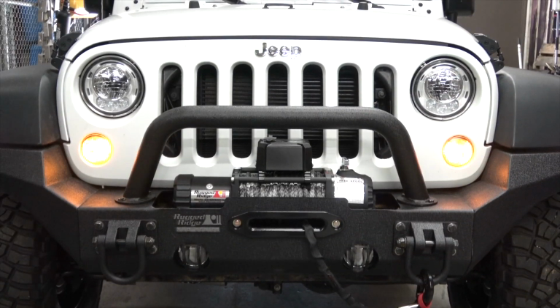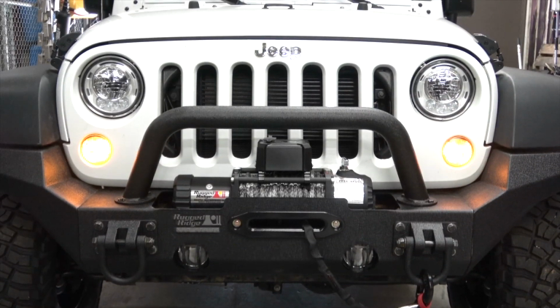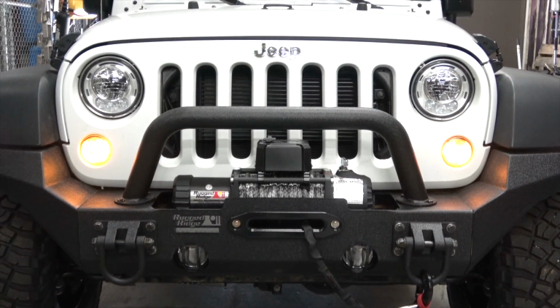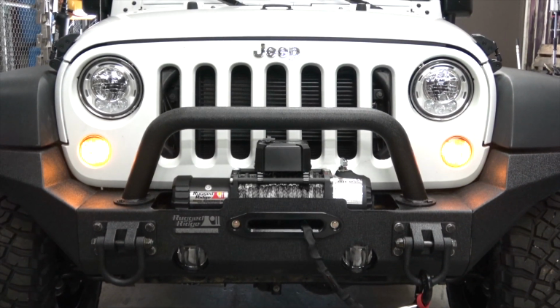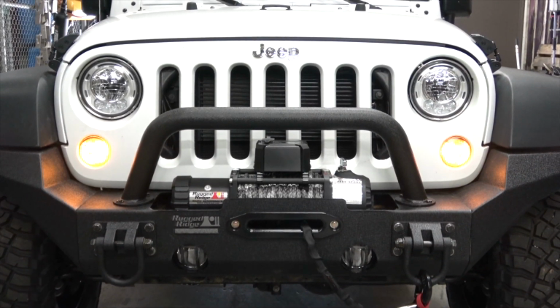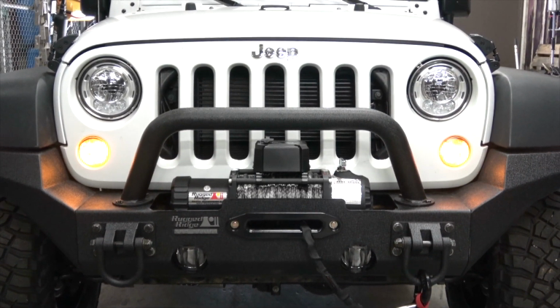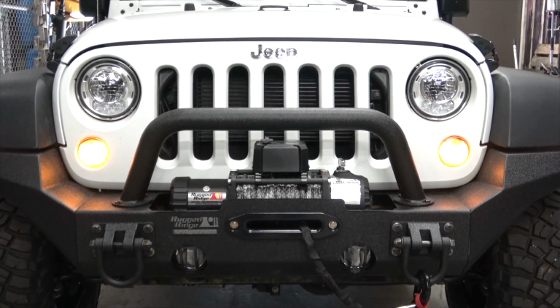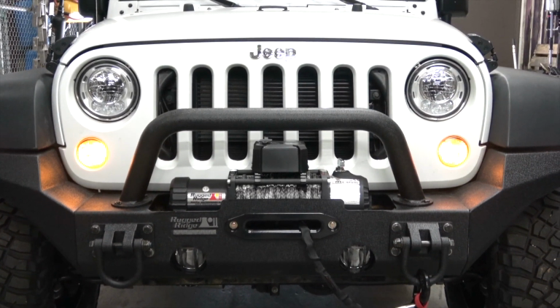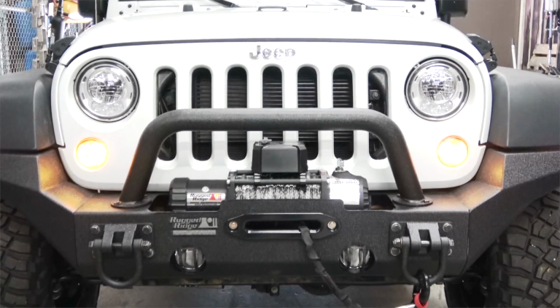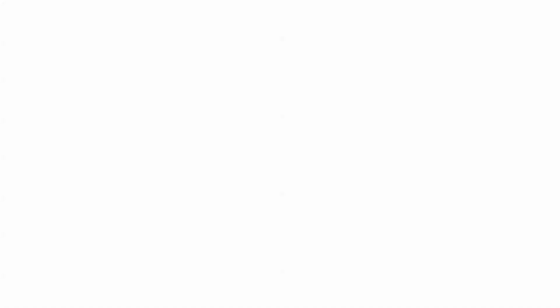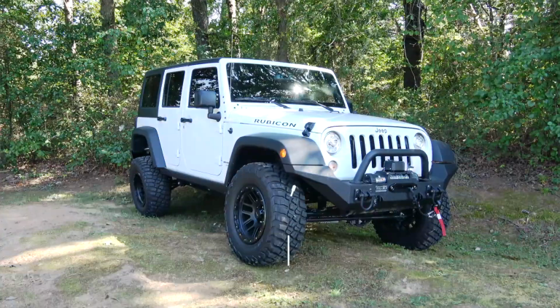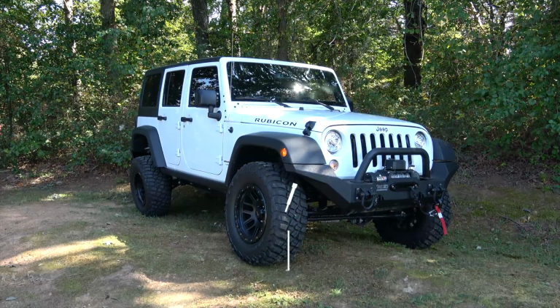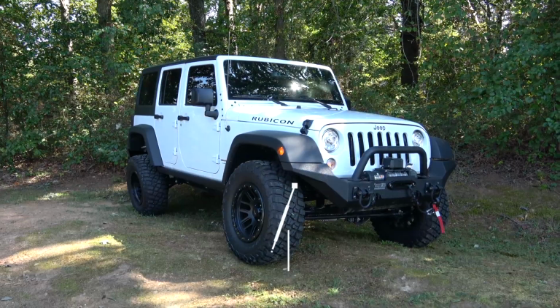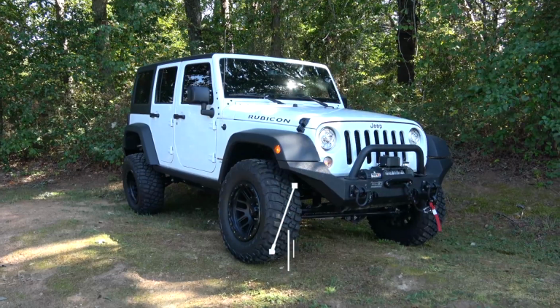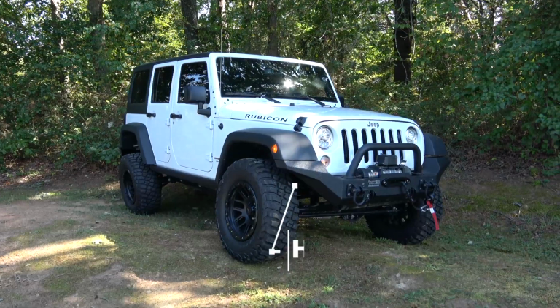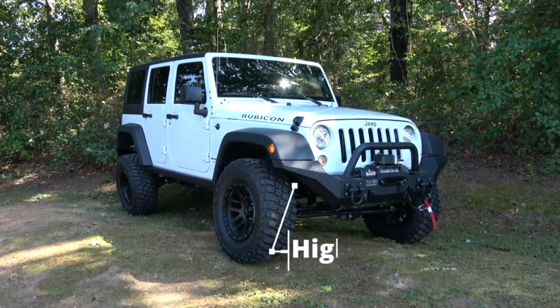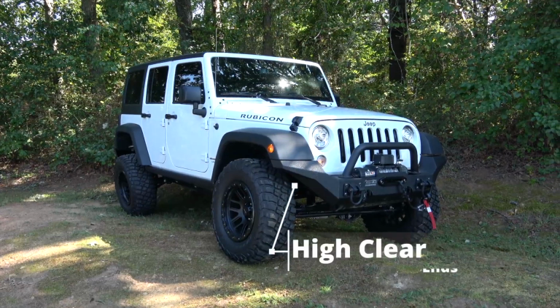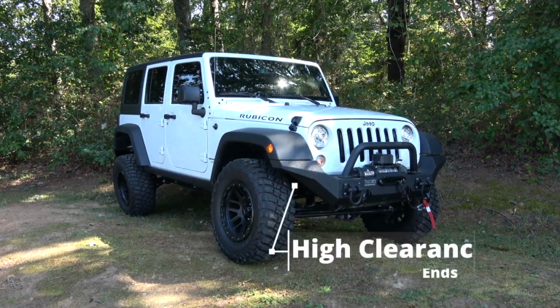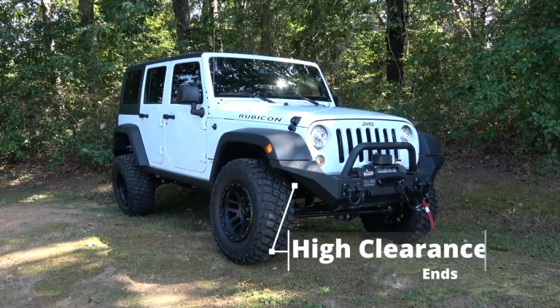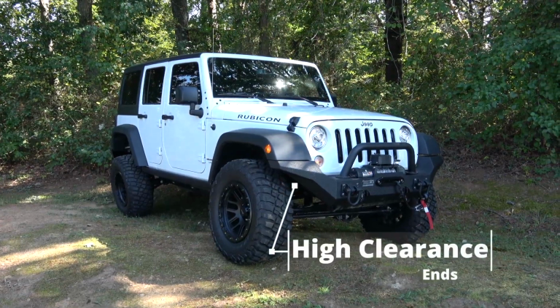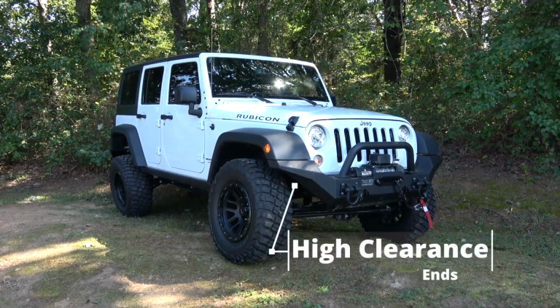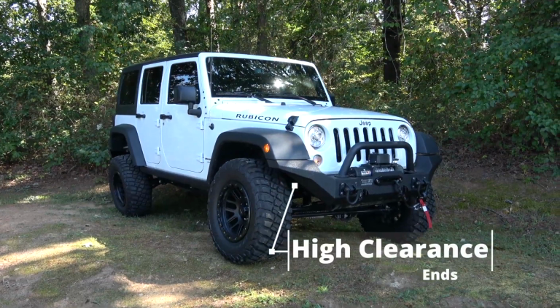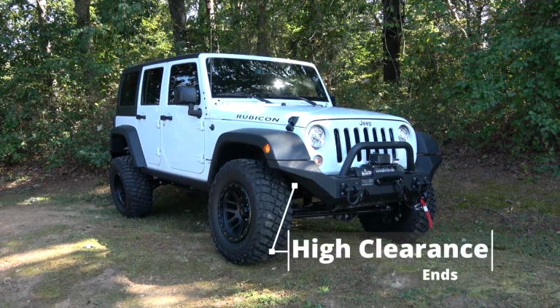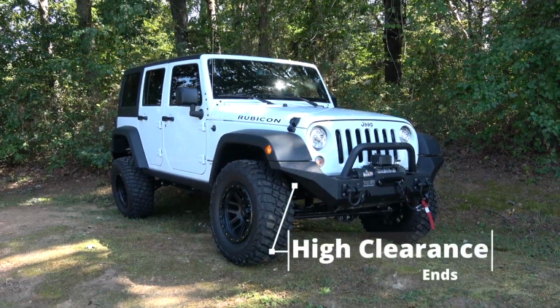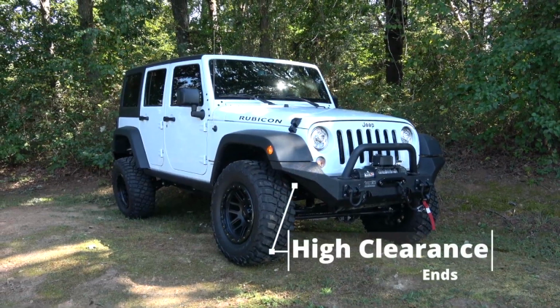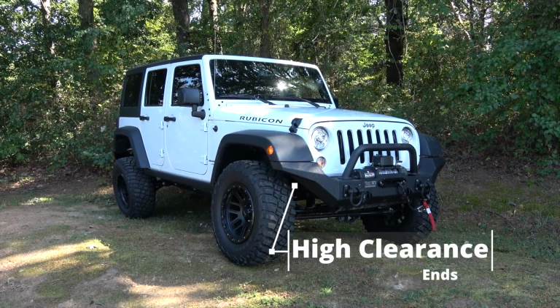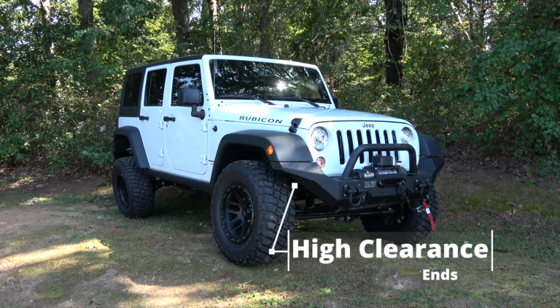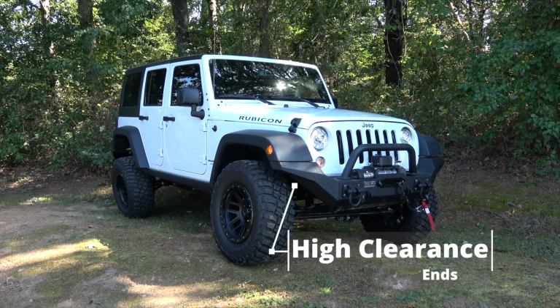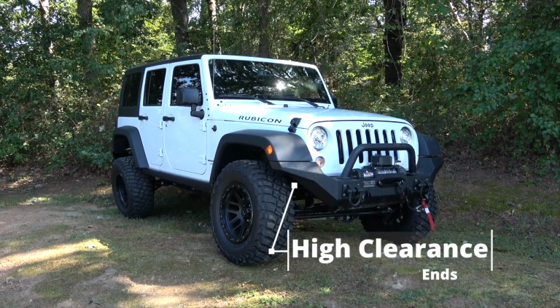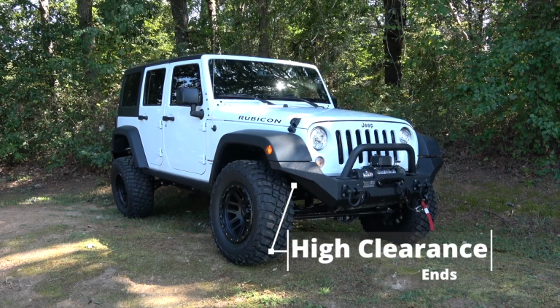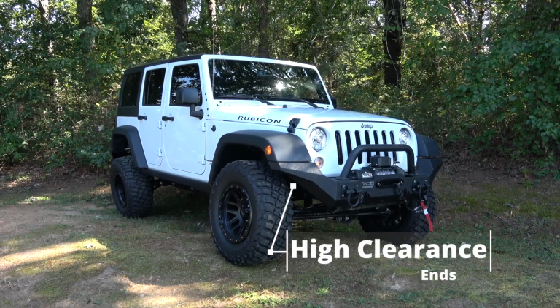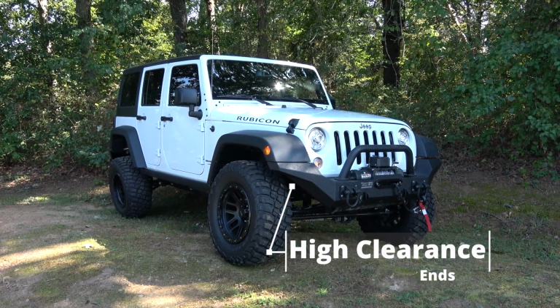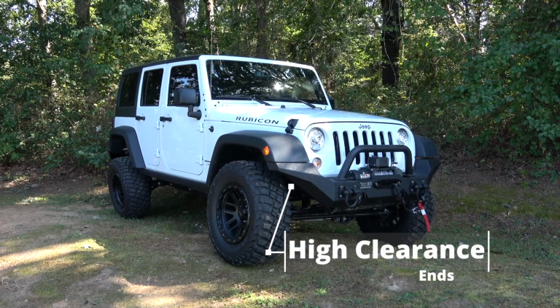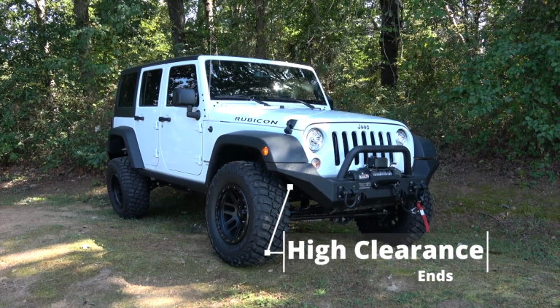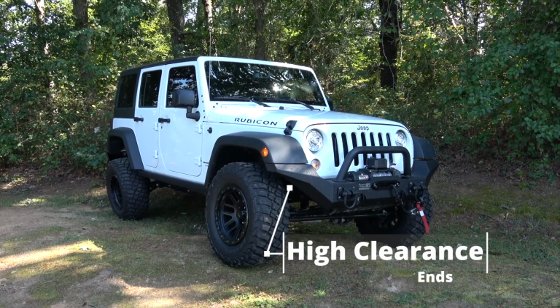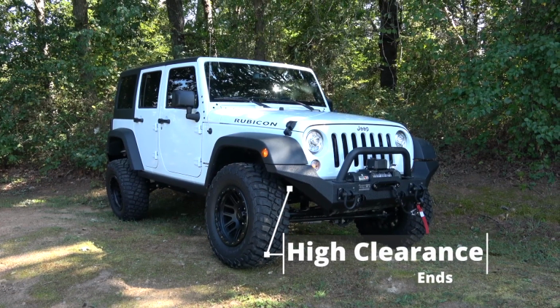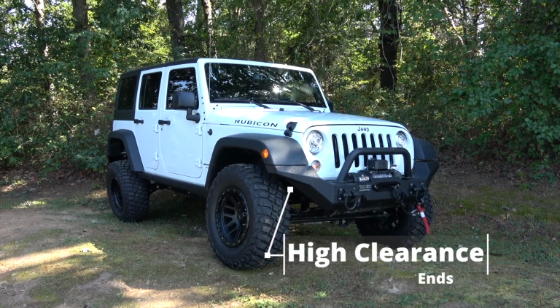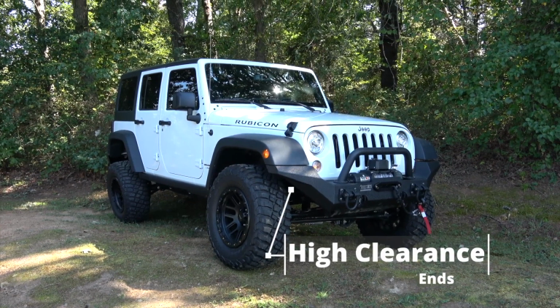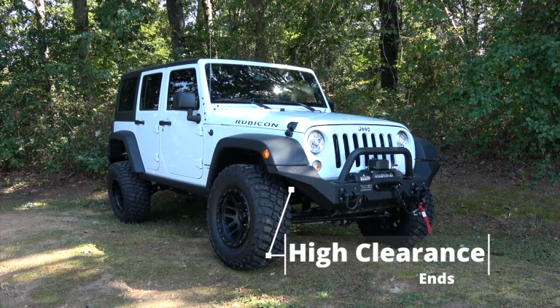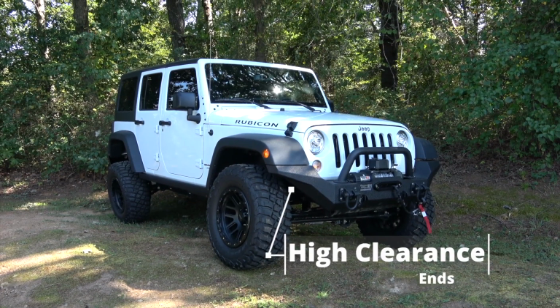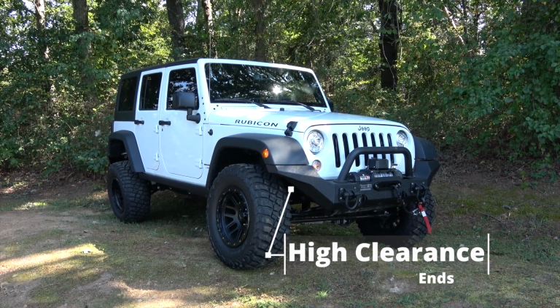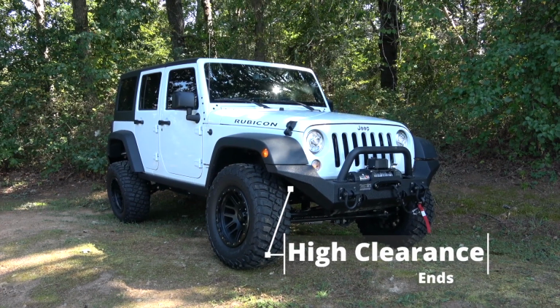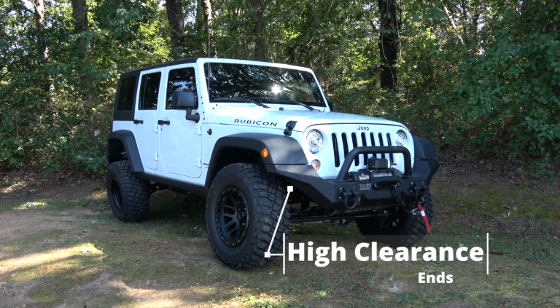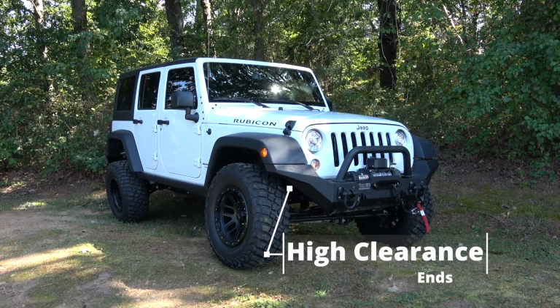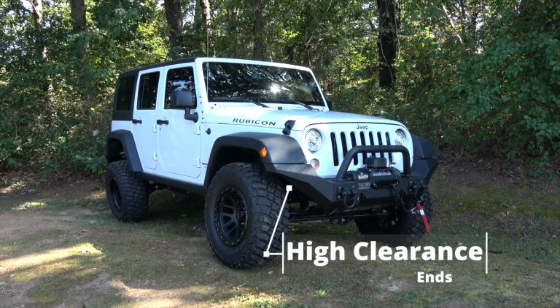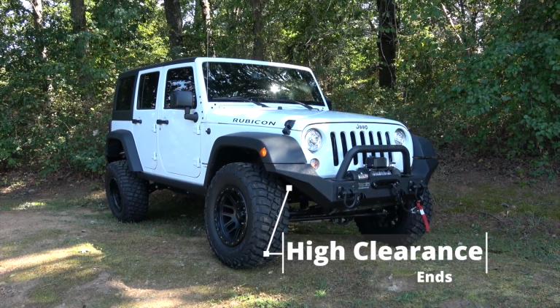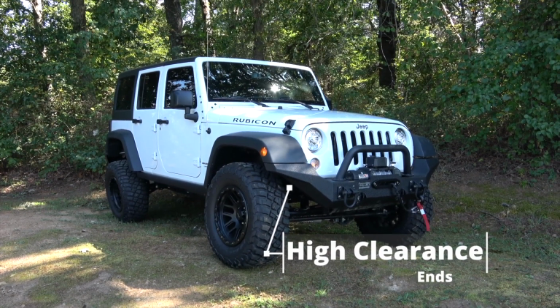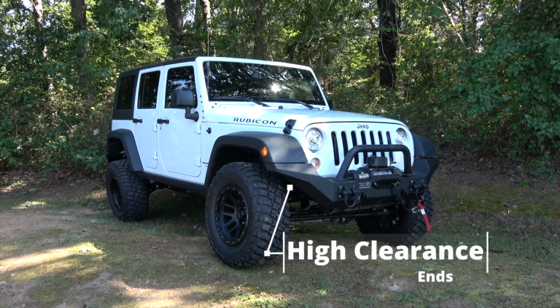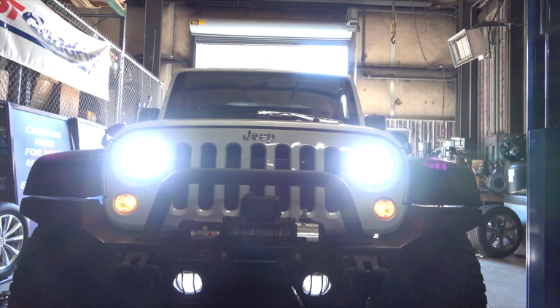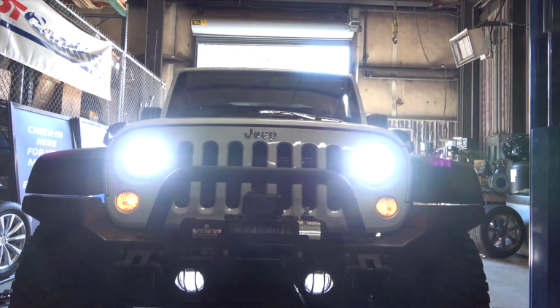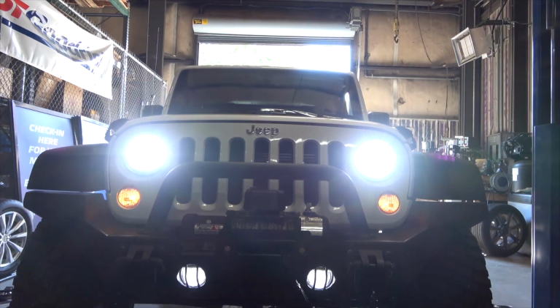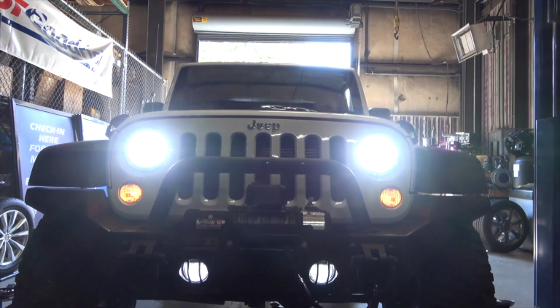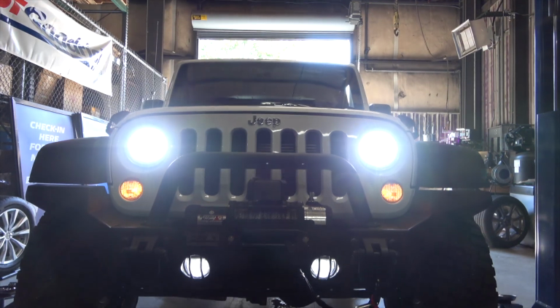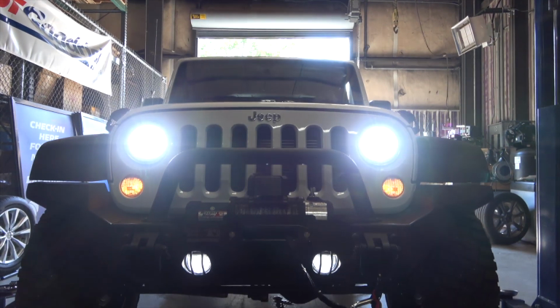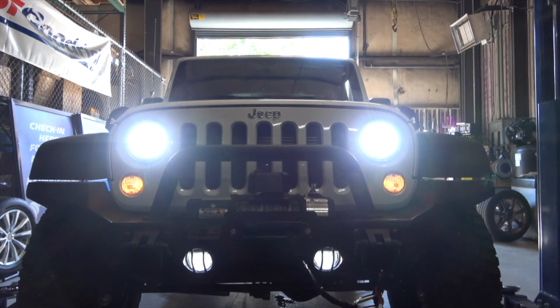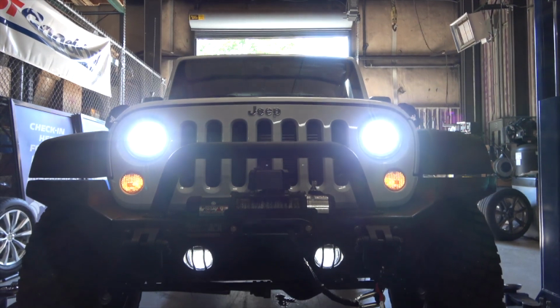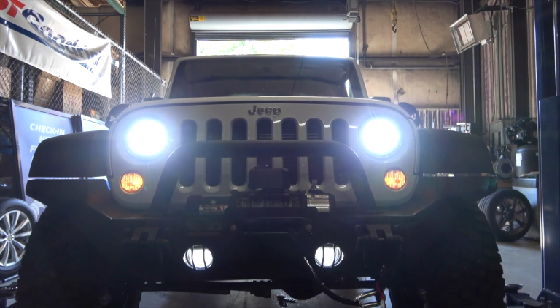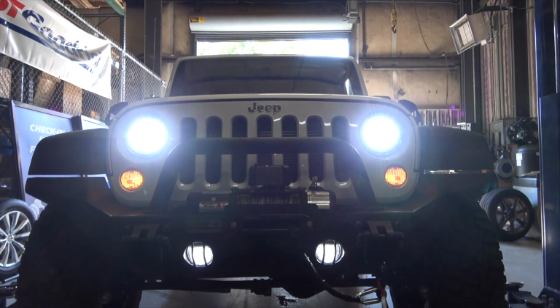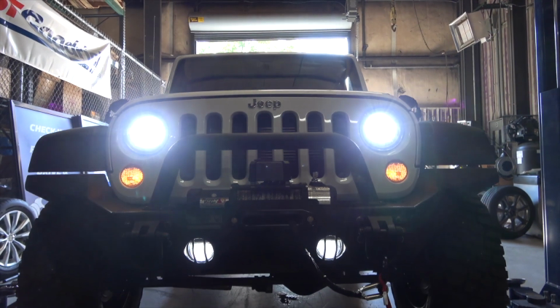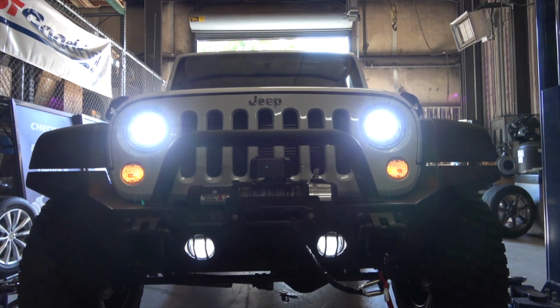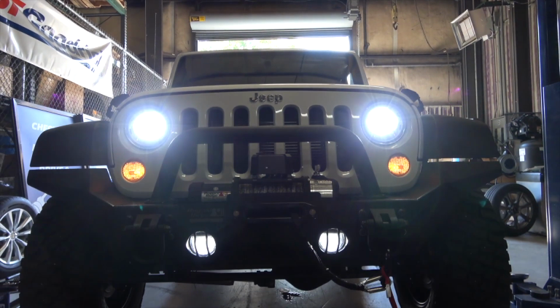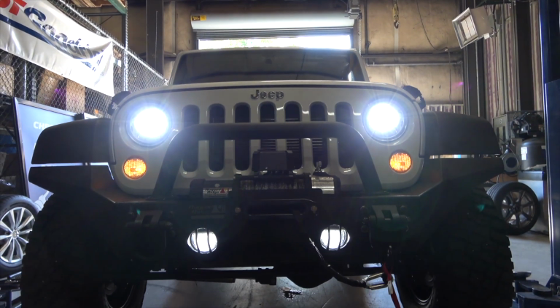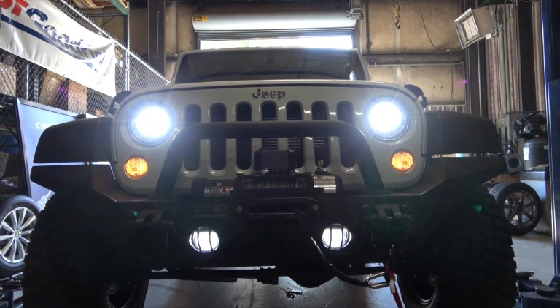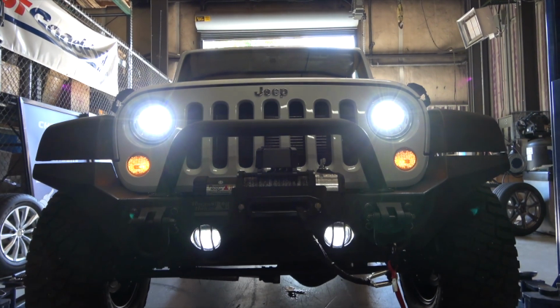These high clearance ends leave plenty of room for larger tires and offer additional protection for our fenders. It even accepts the factory fog lights.